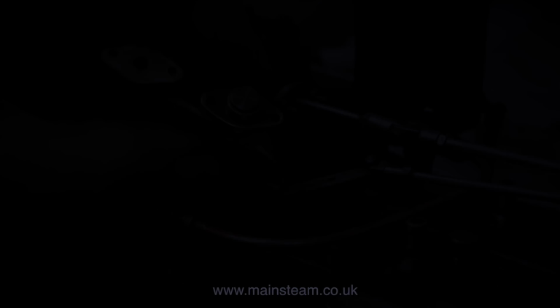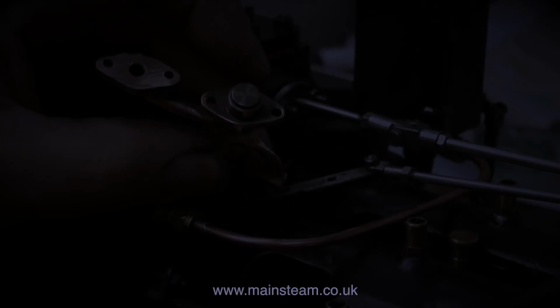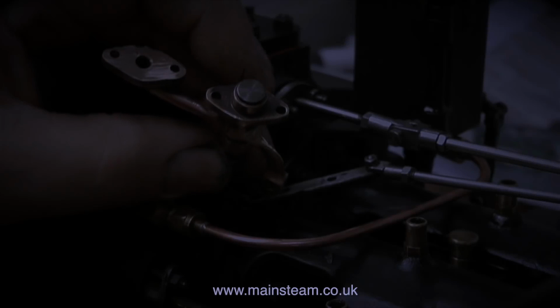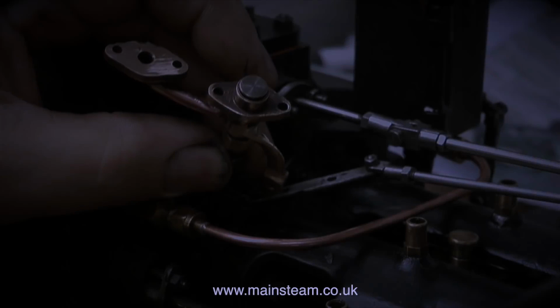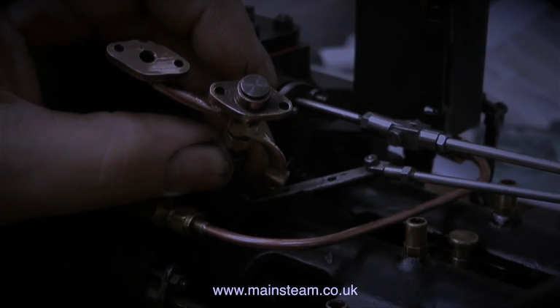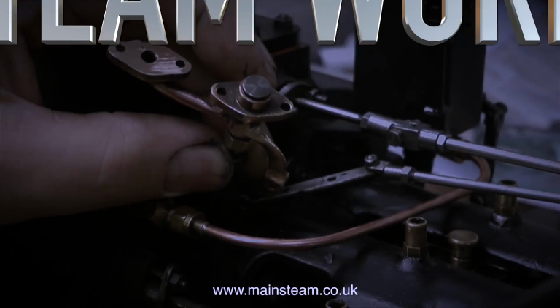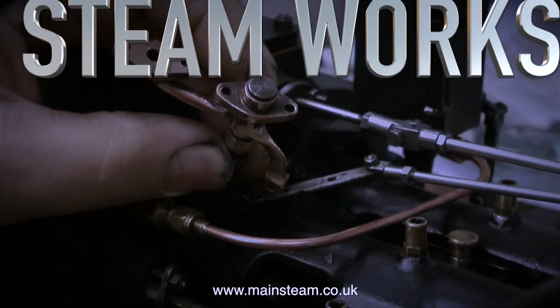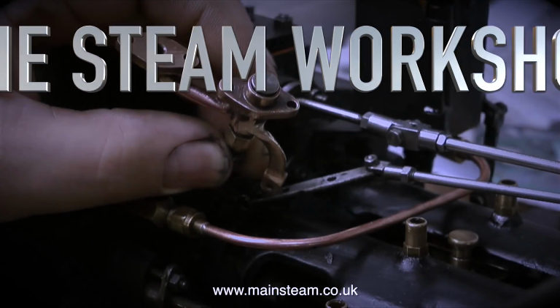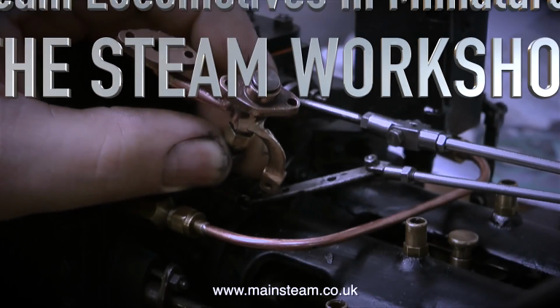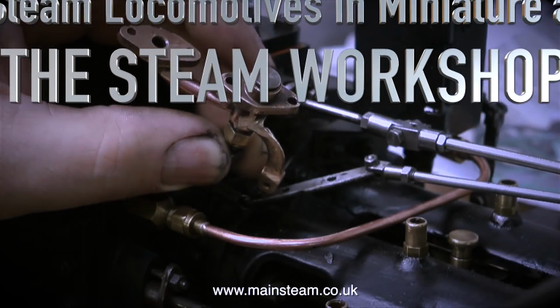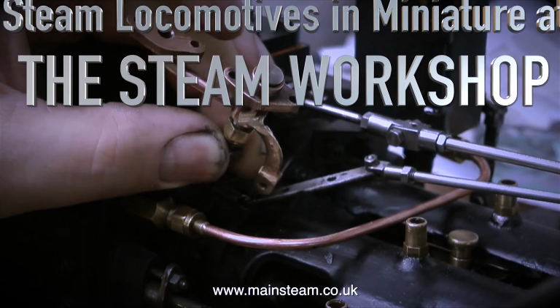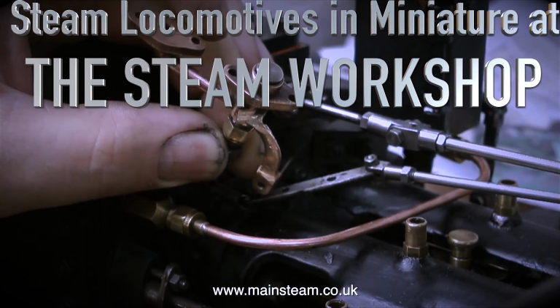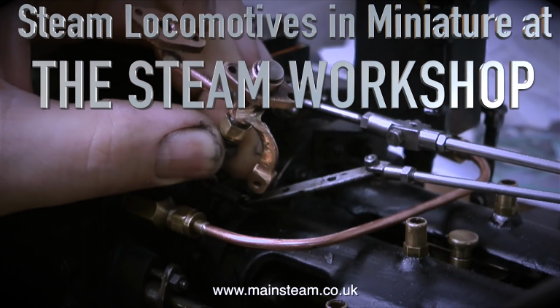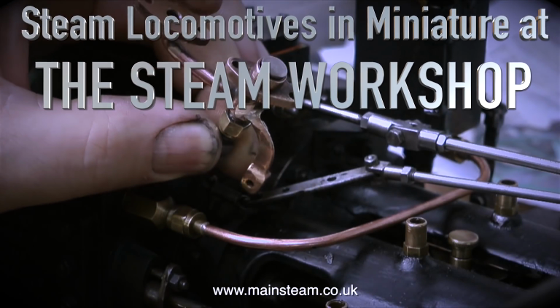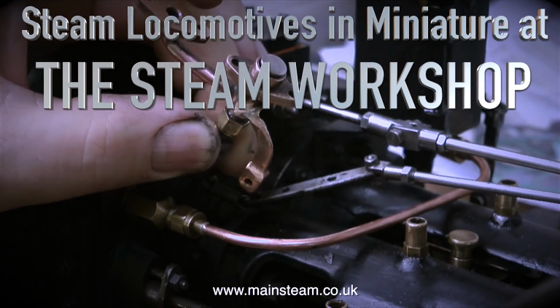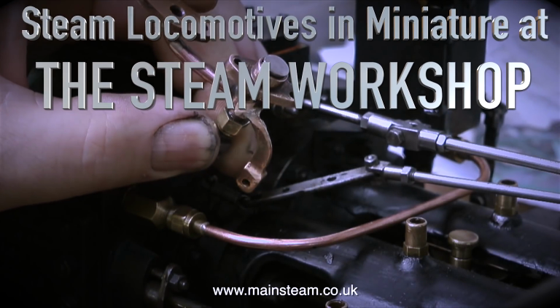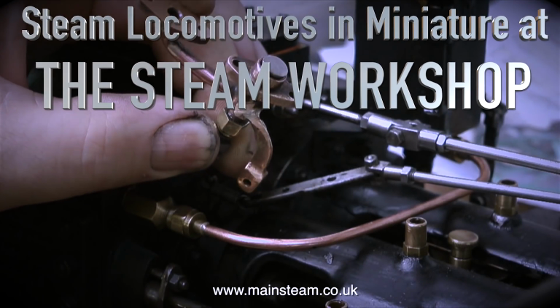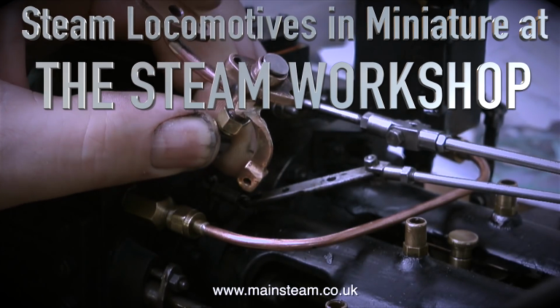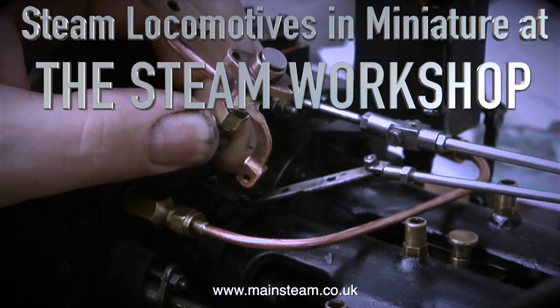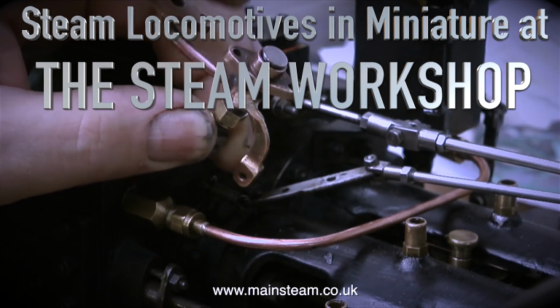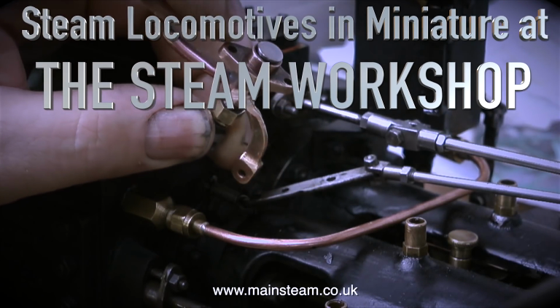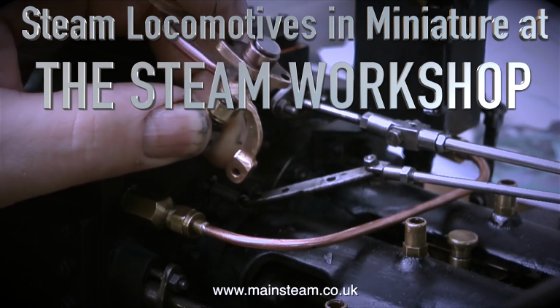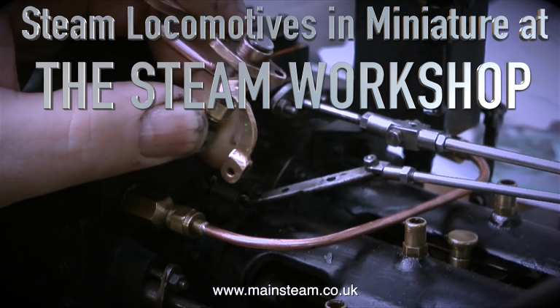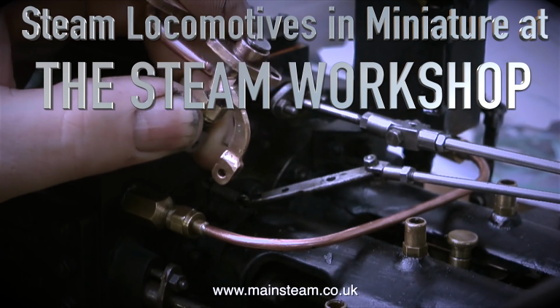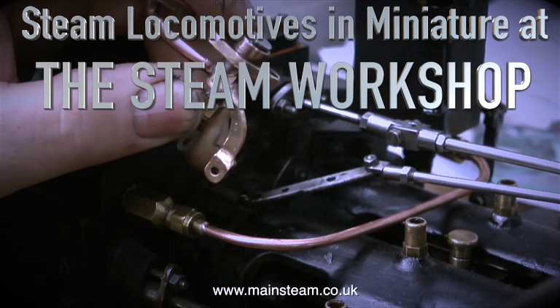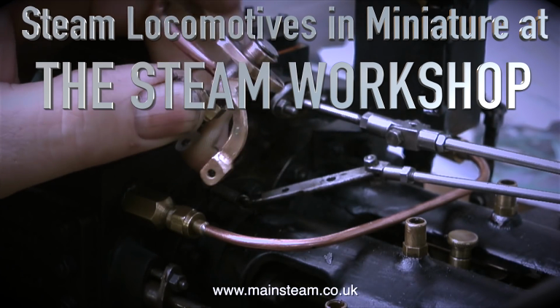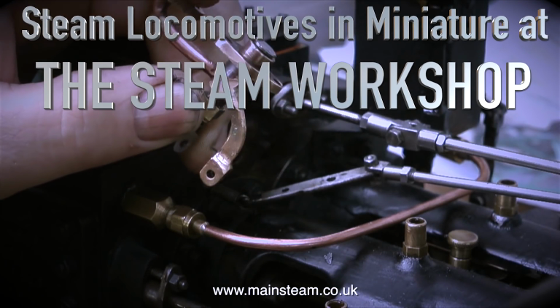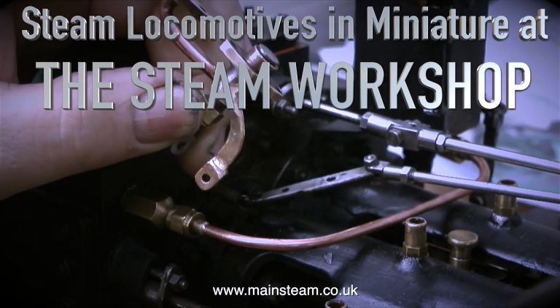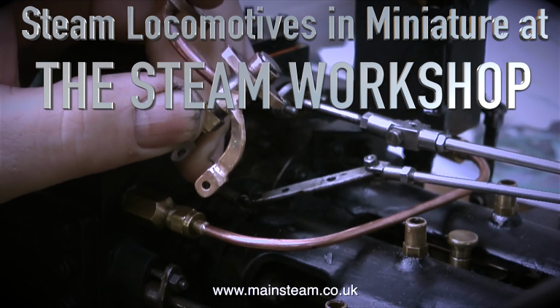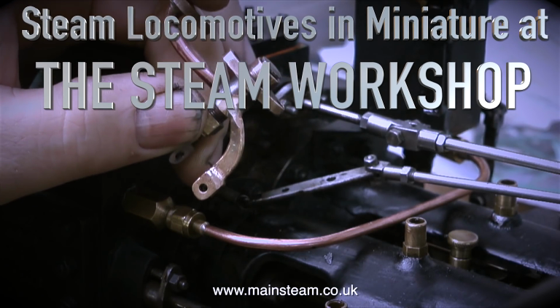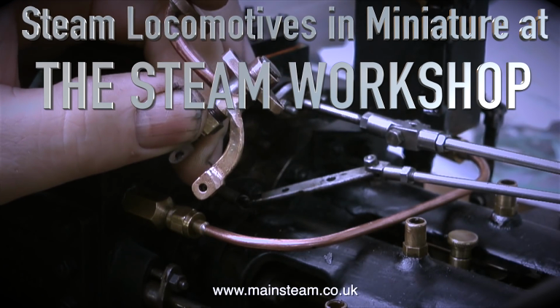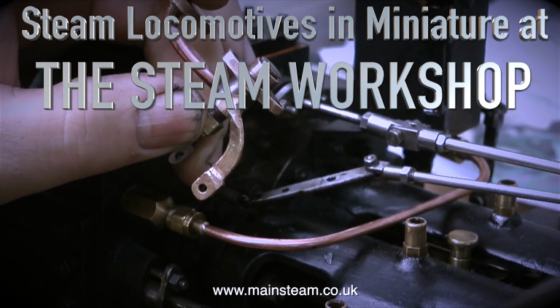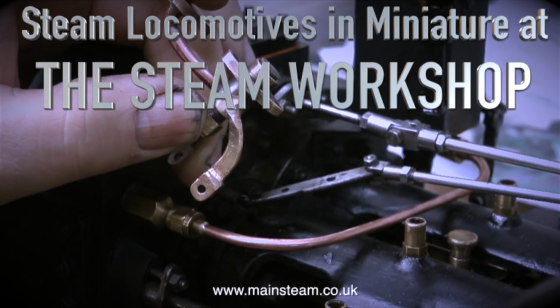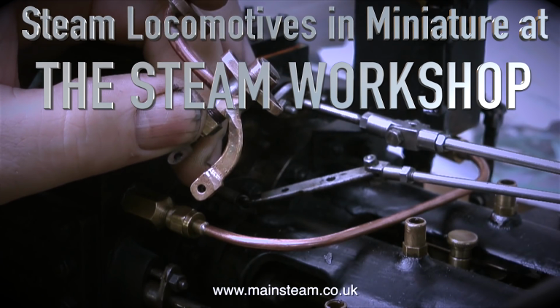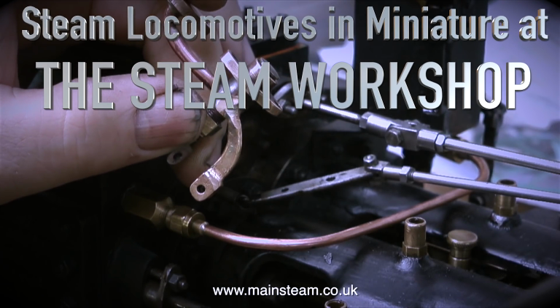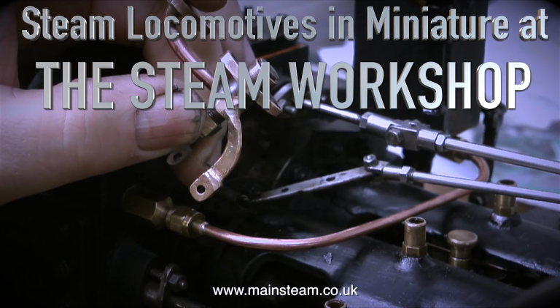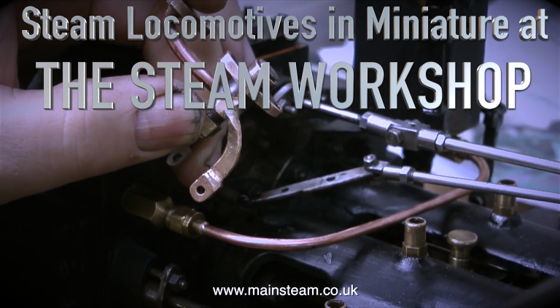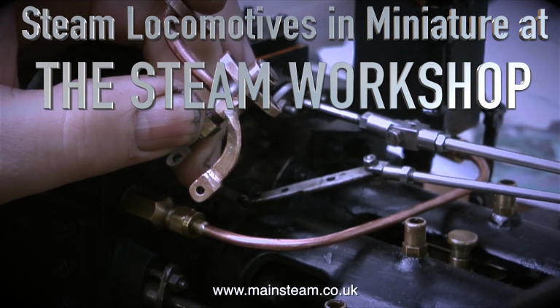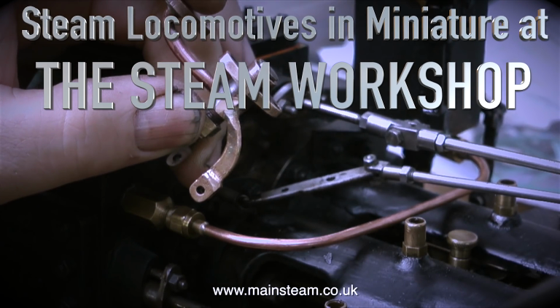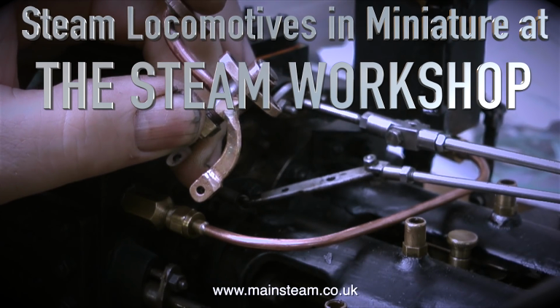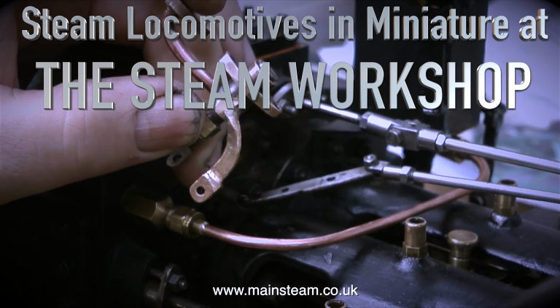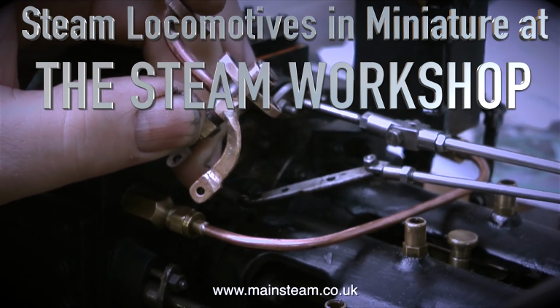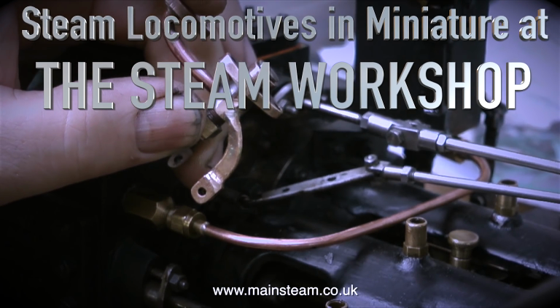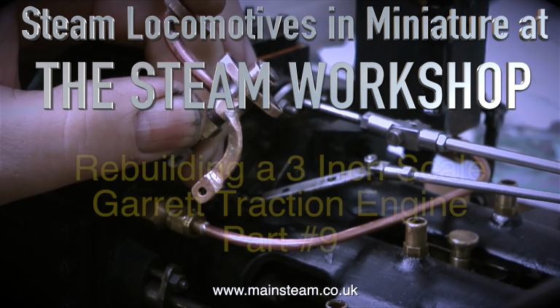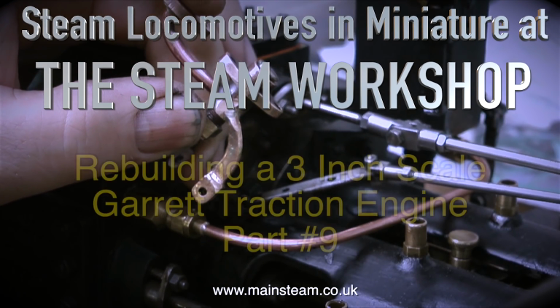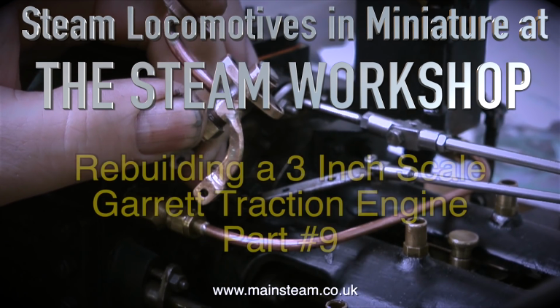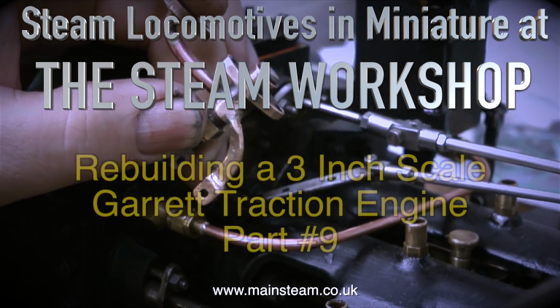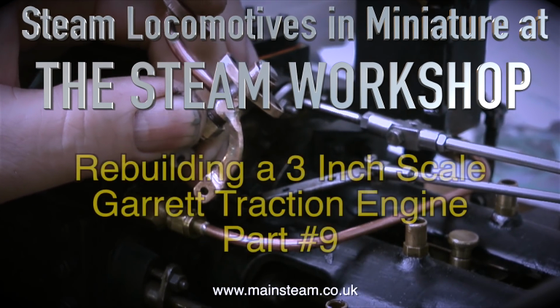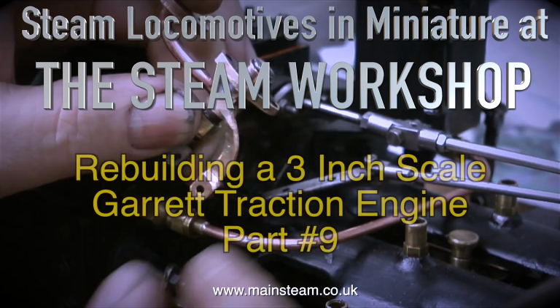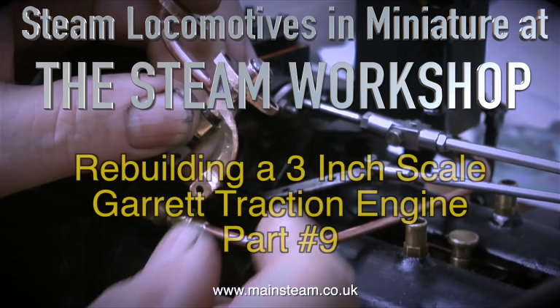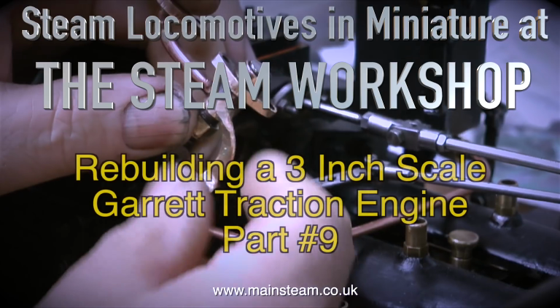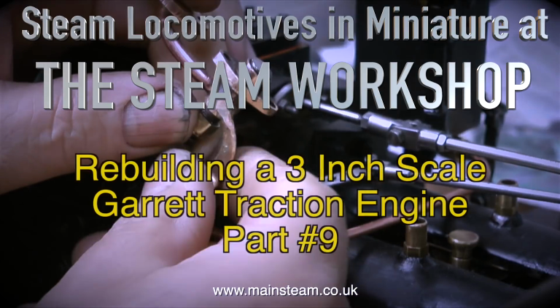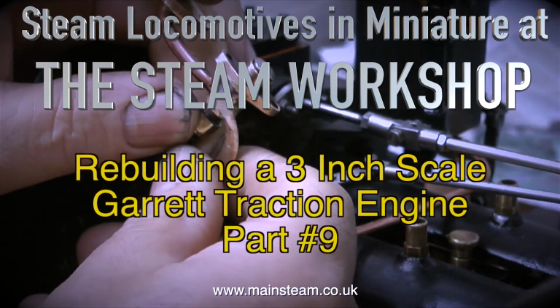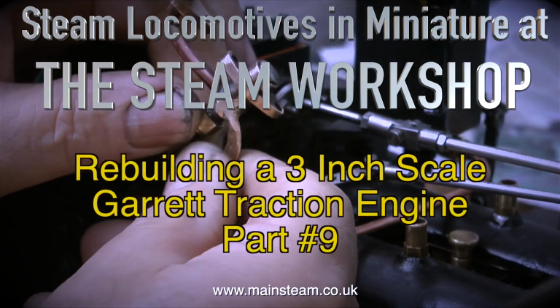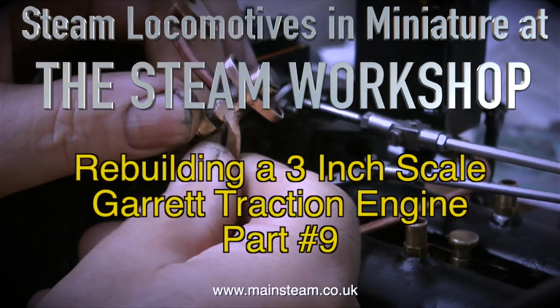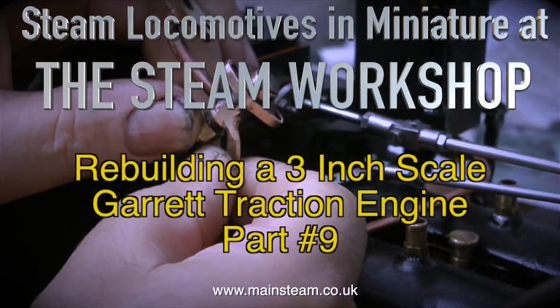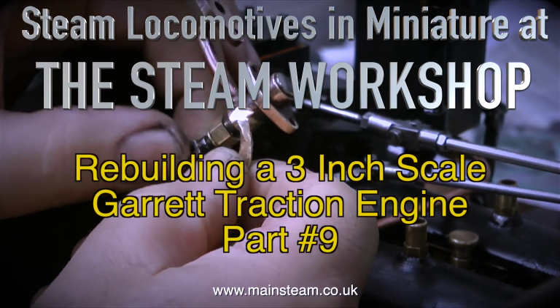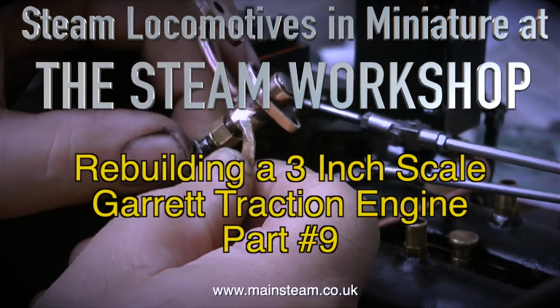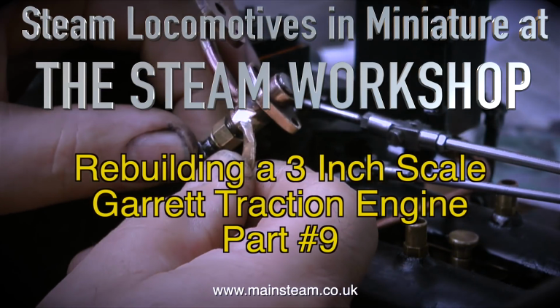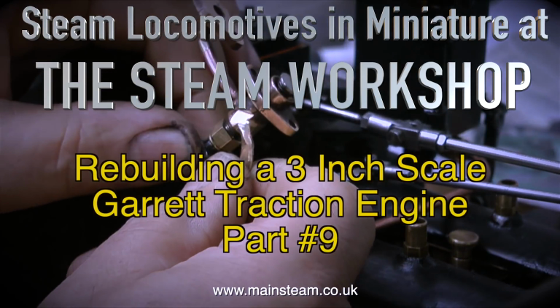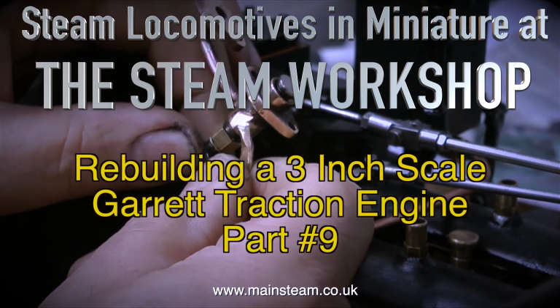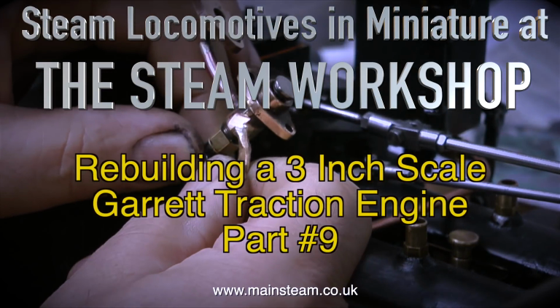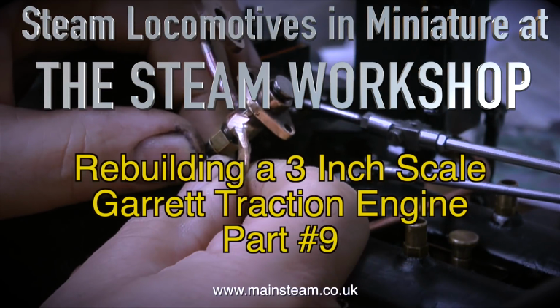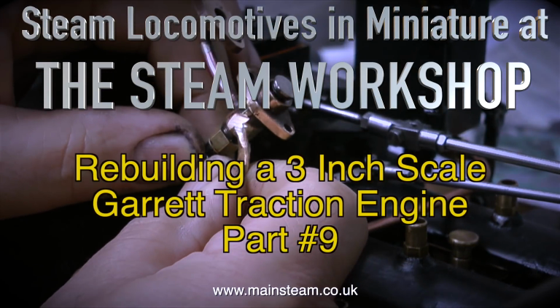Steam locomotives in miniature at the Steam Workshop. Rebuilding a 3-inch scale Garrett traction engine, part 9.